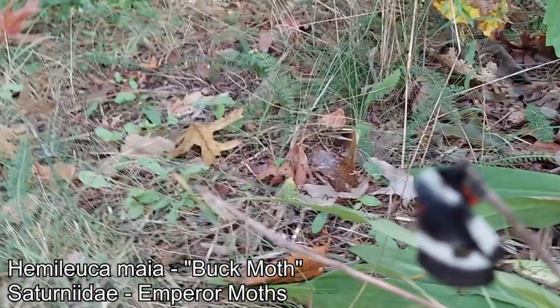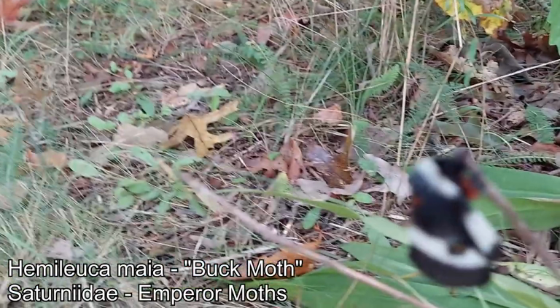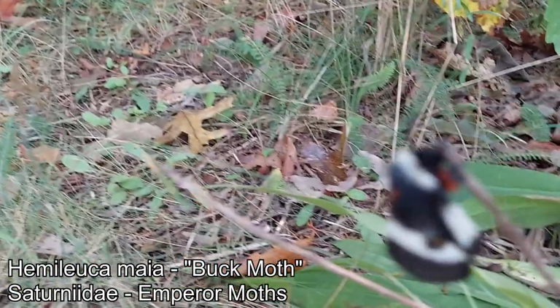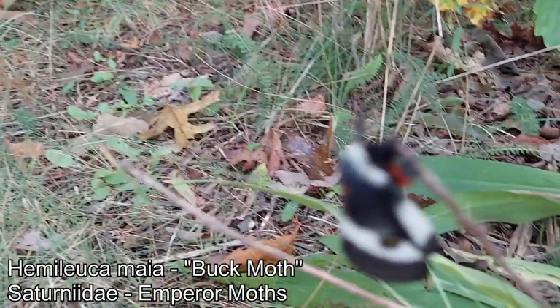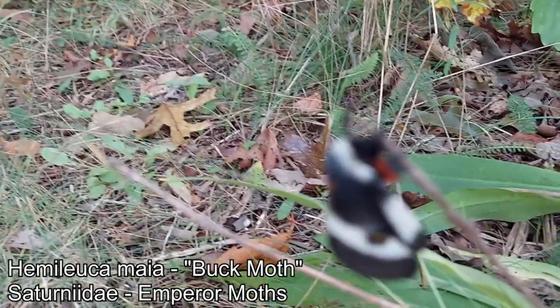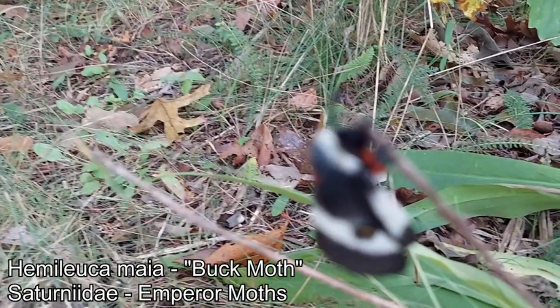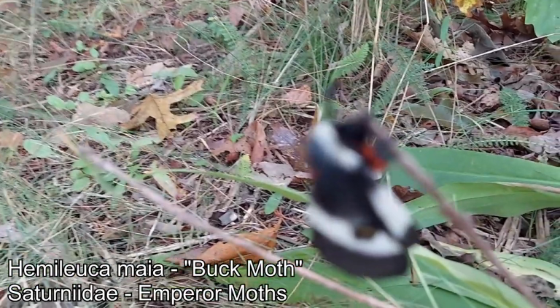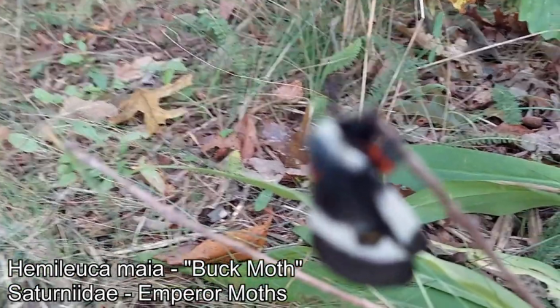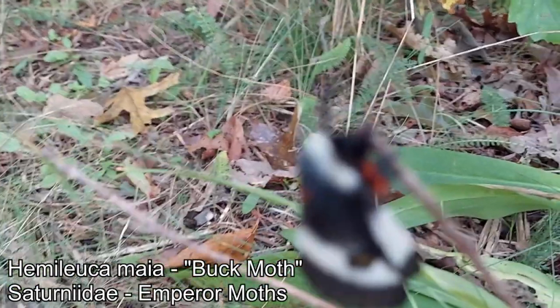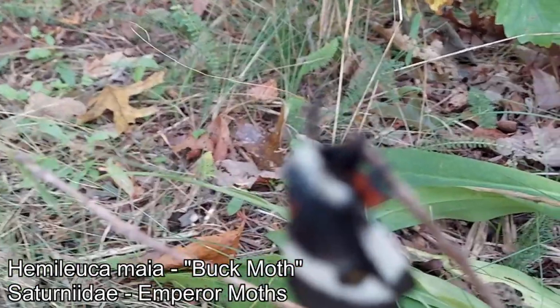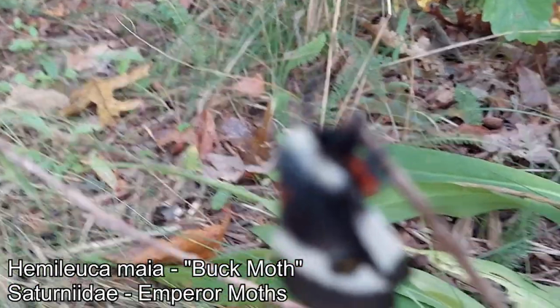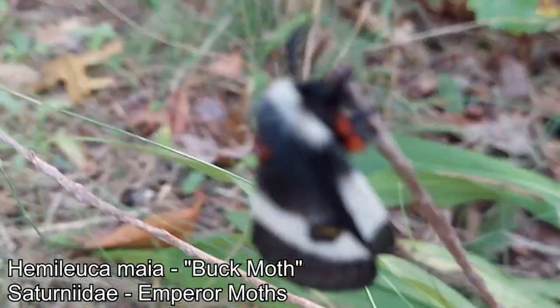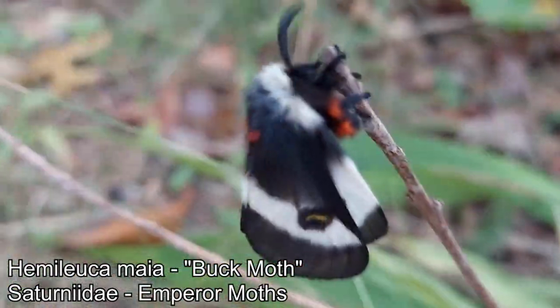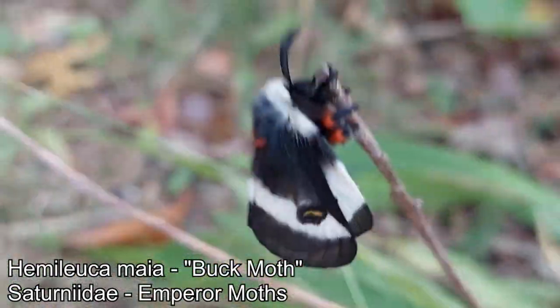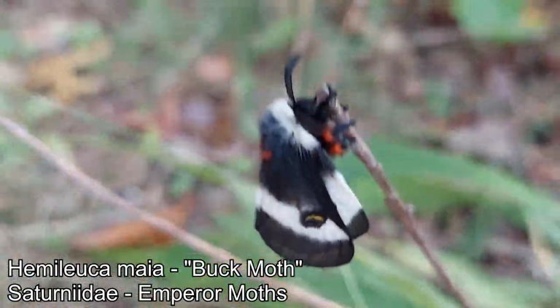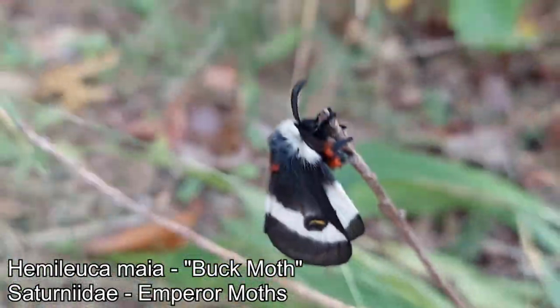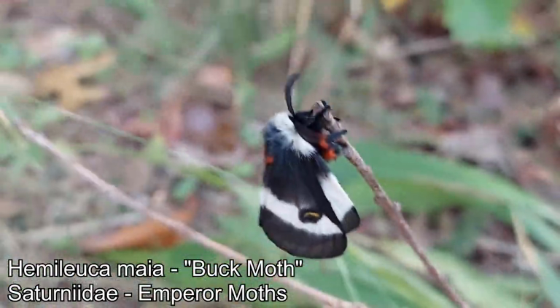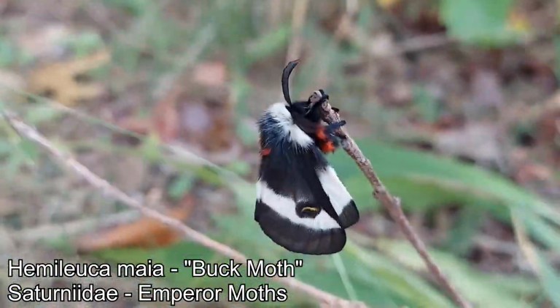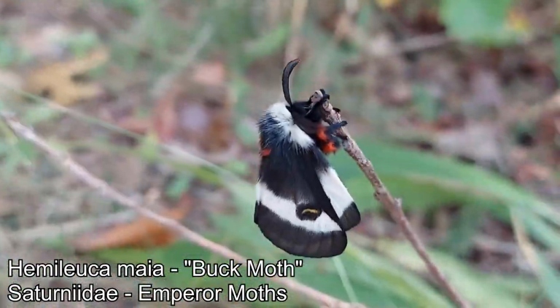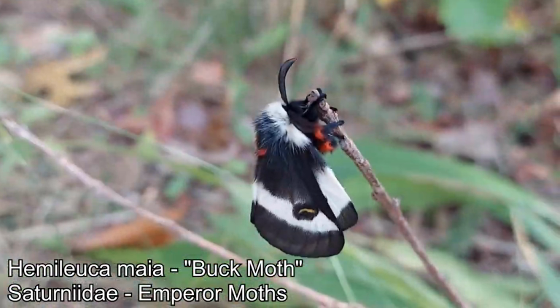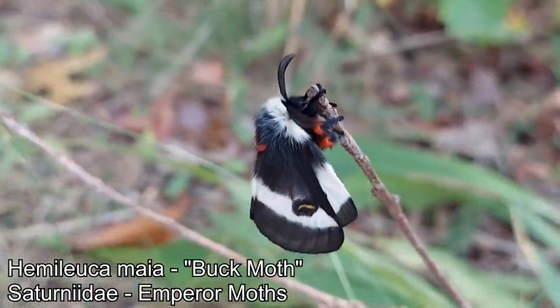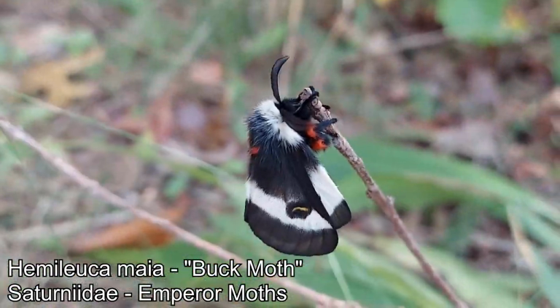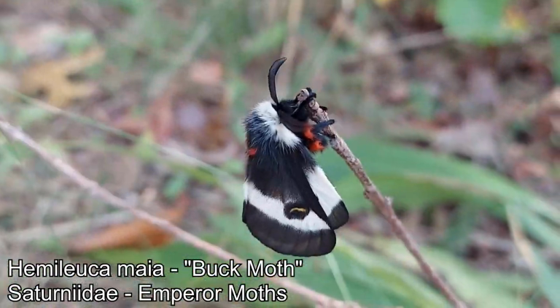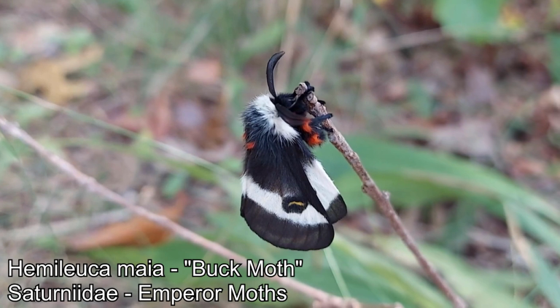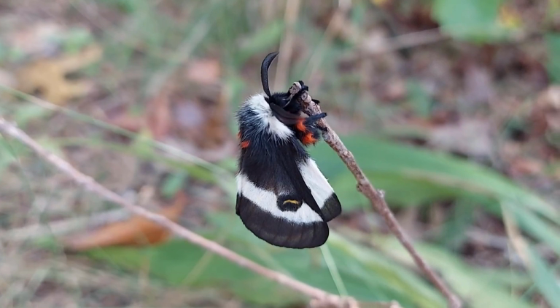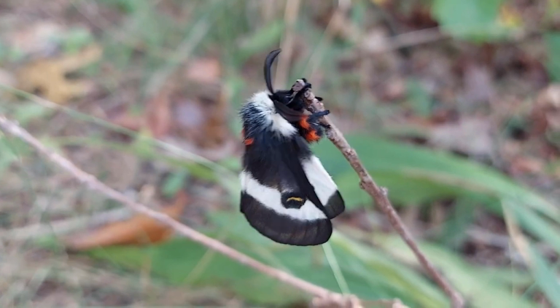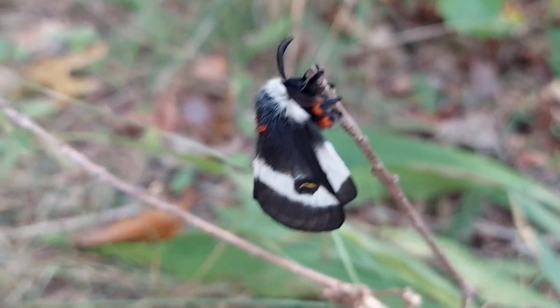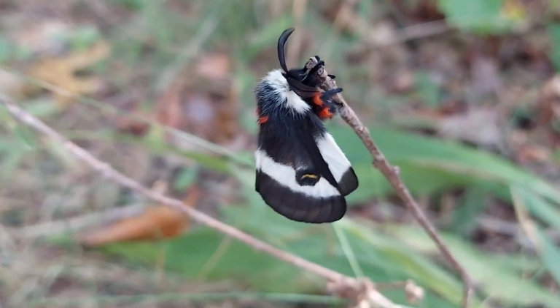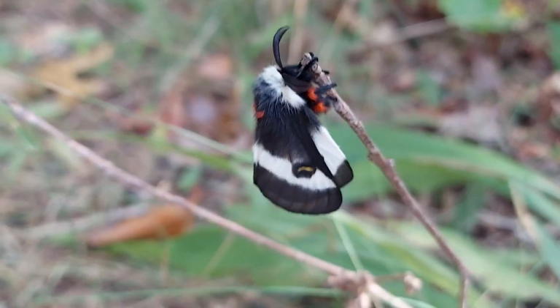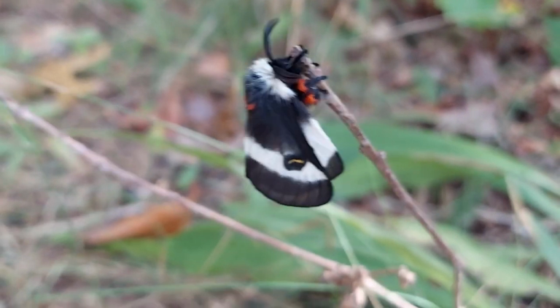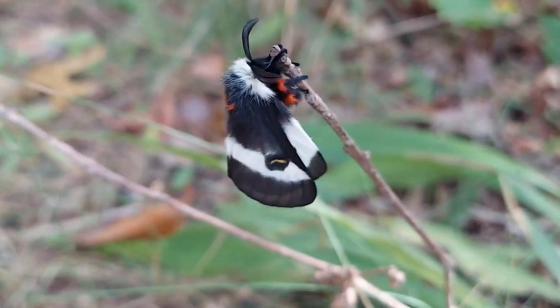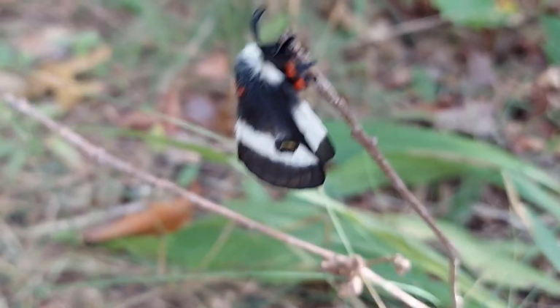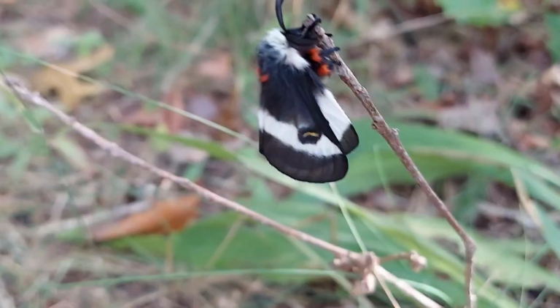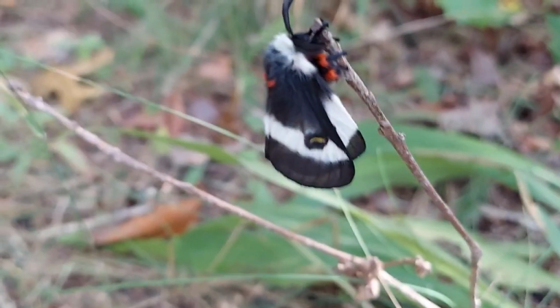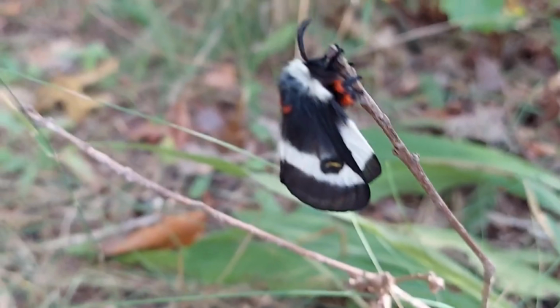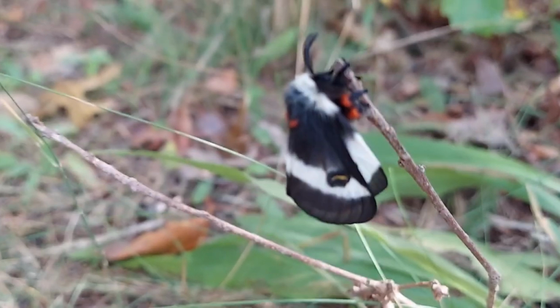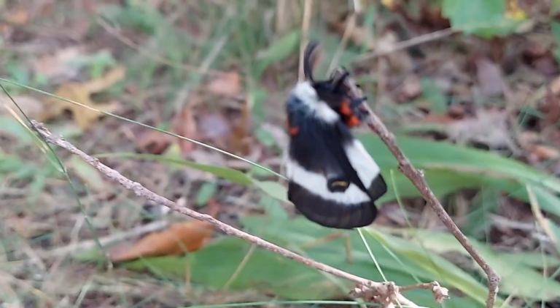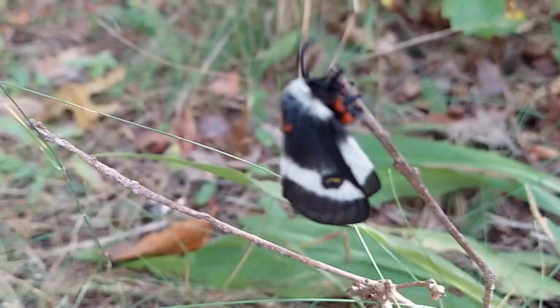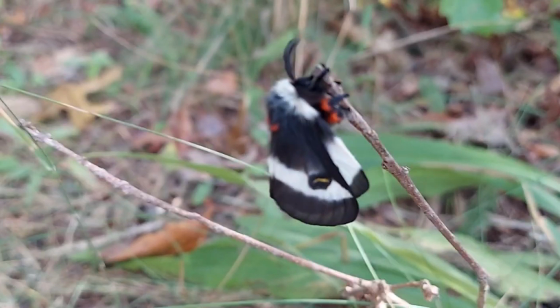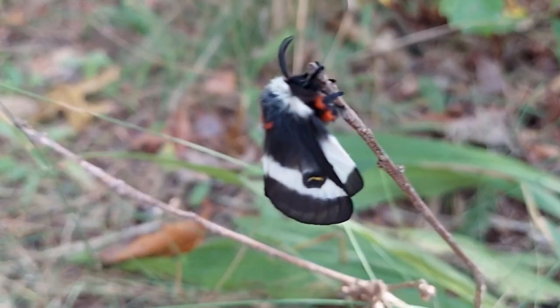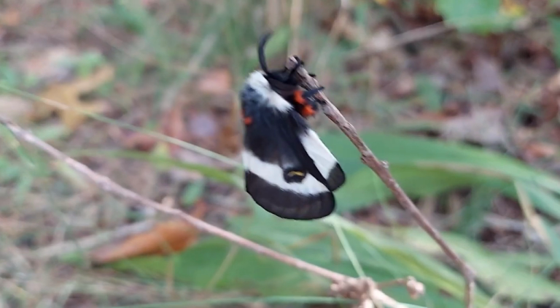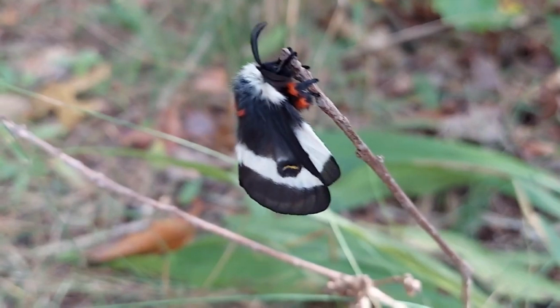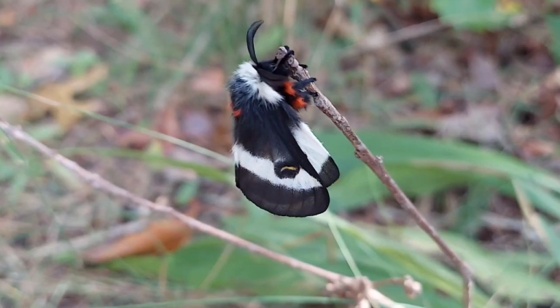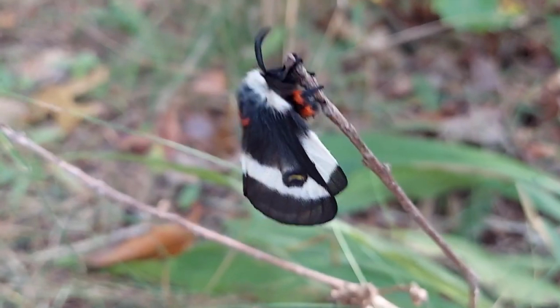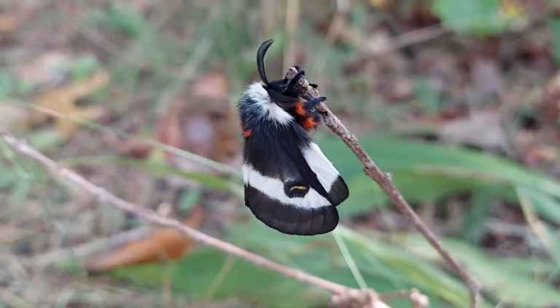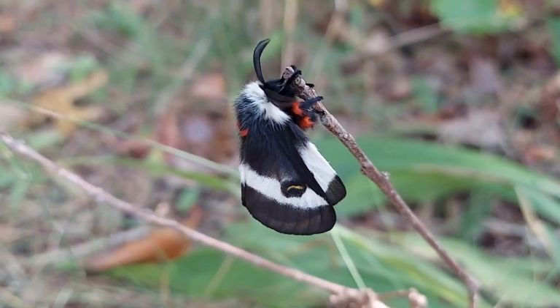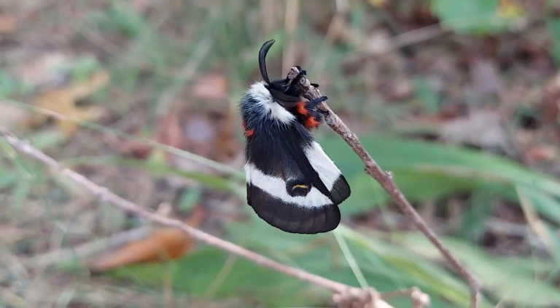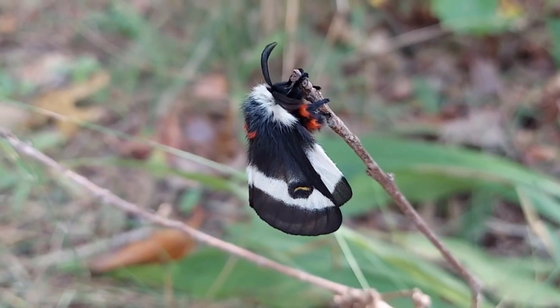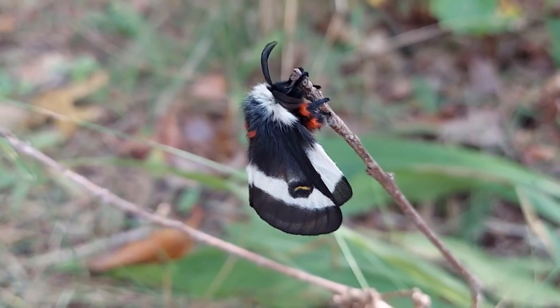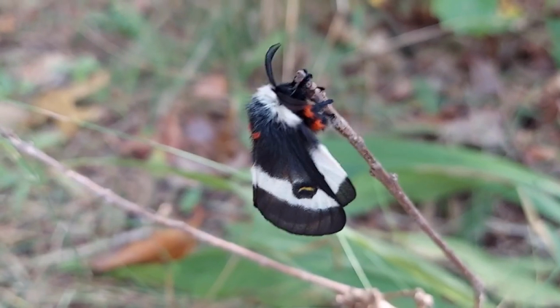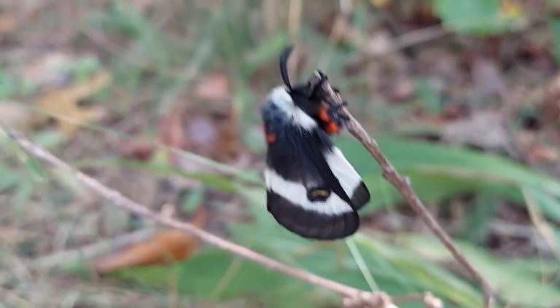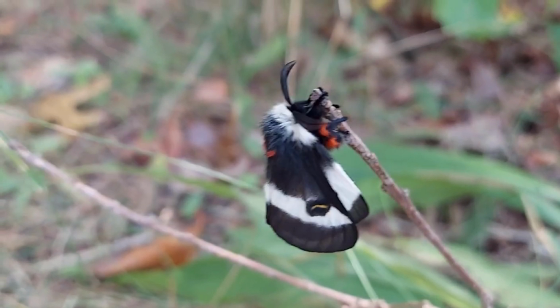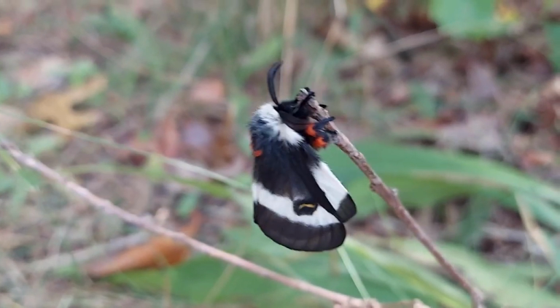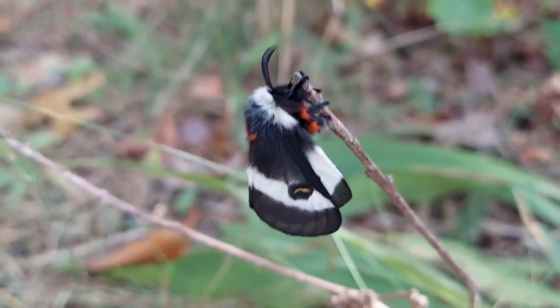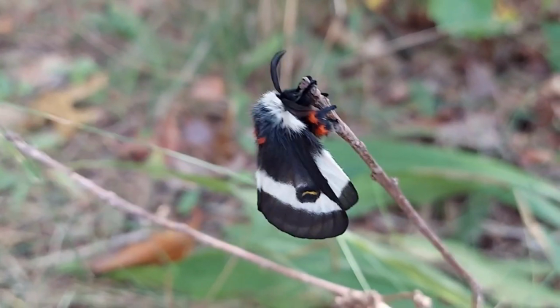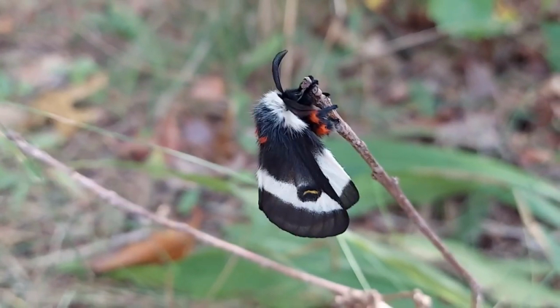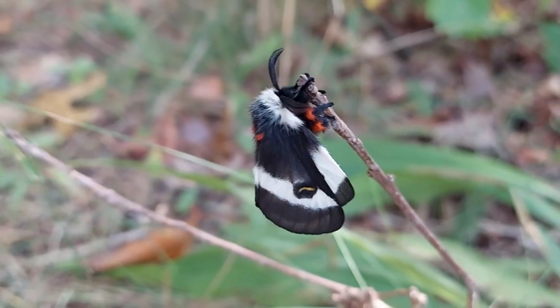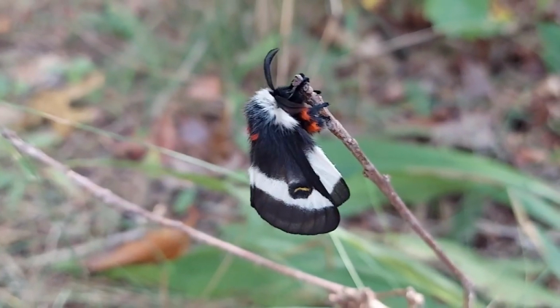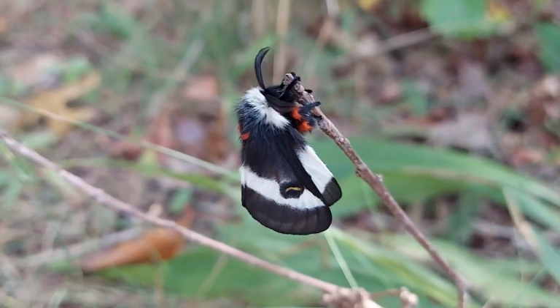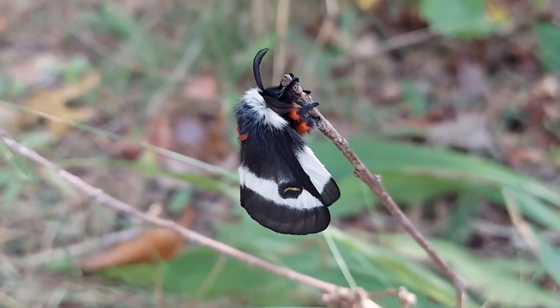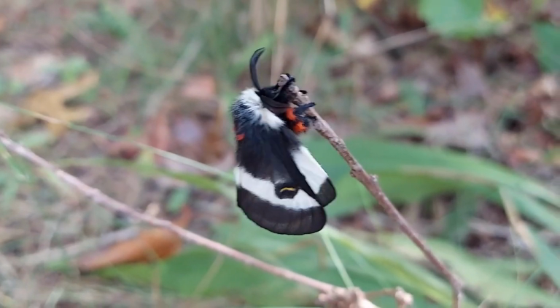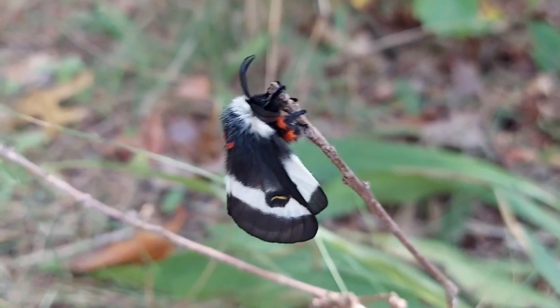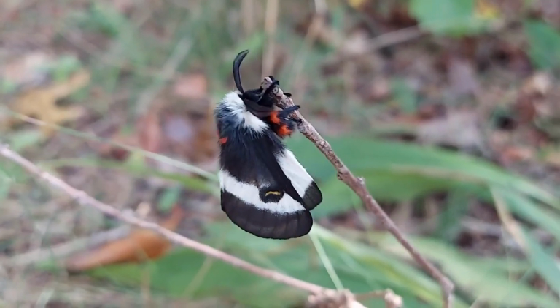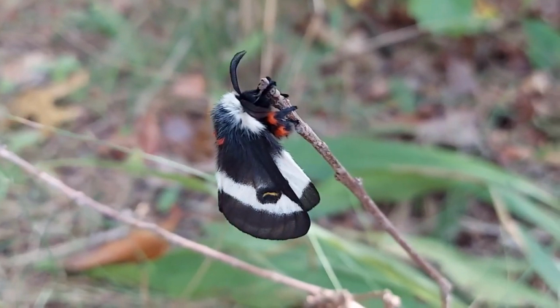Look at this fancy moth — no clue what species that is. Beautiful though. What do you pollinate, friend?